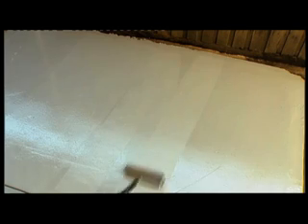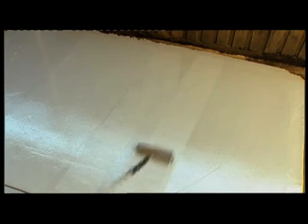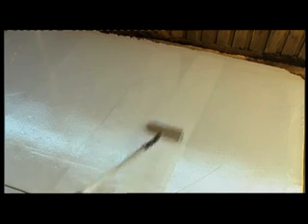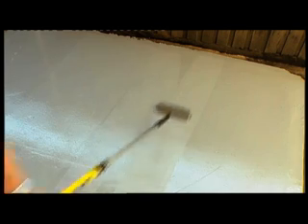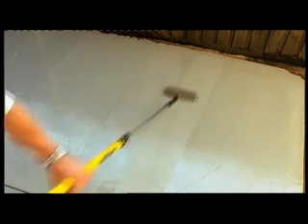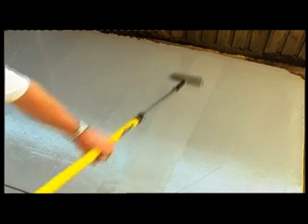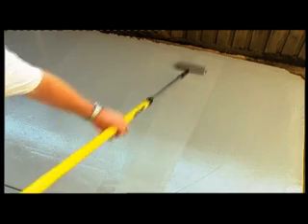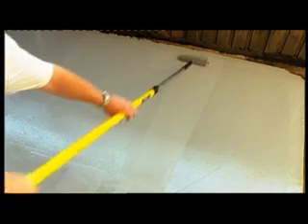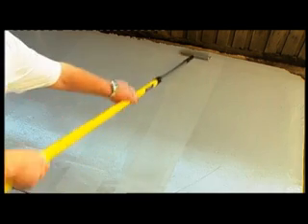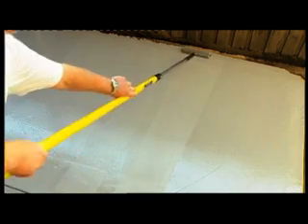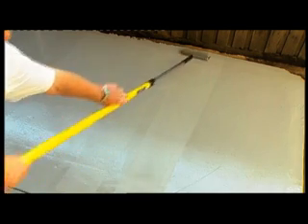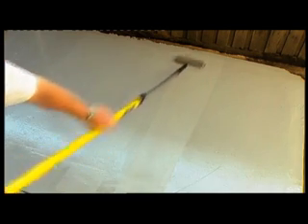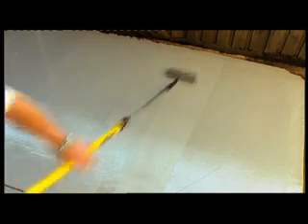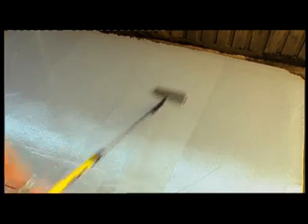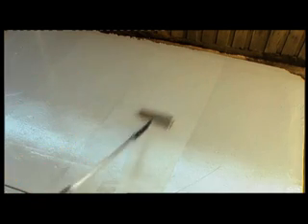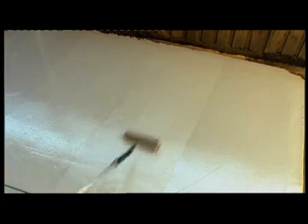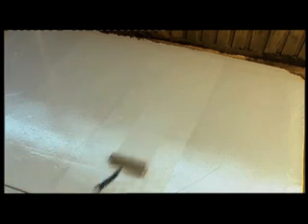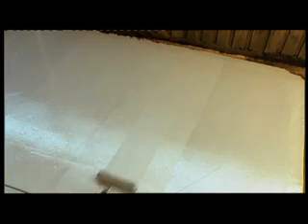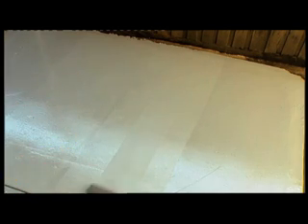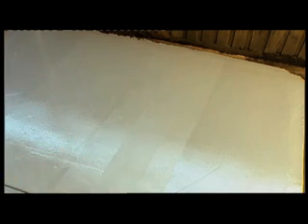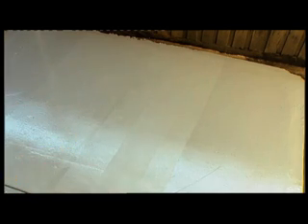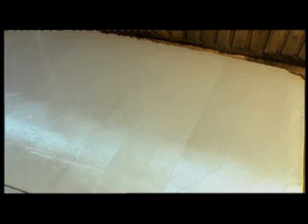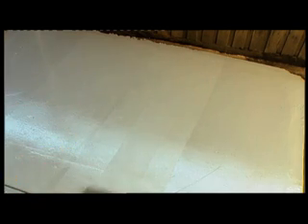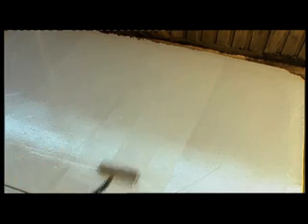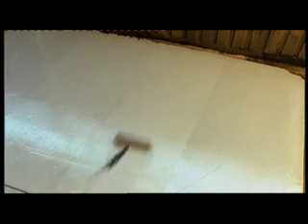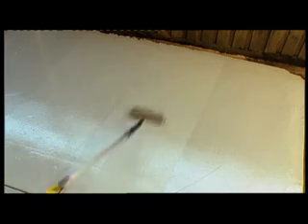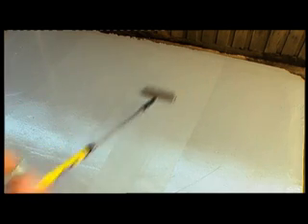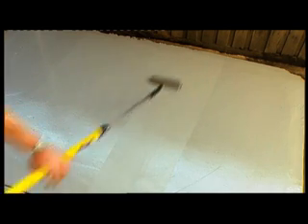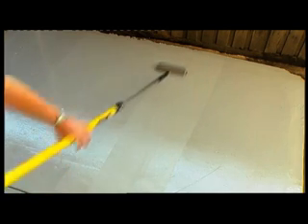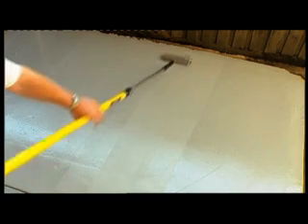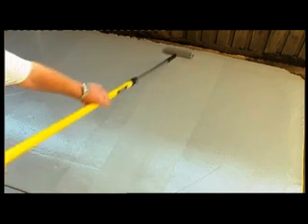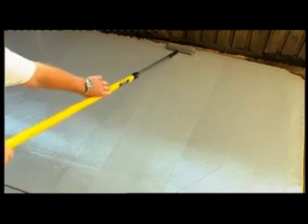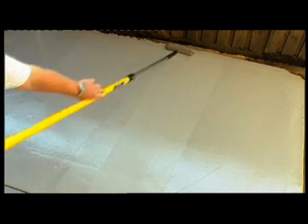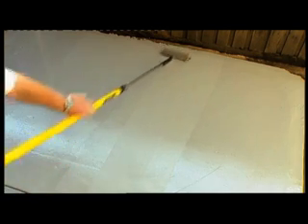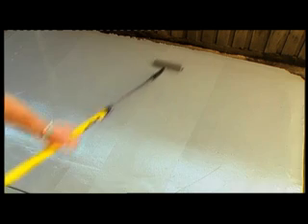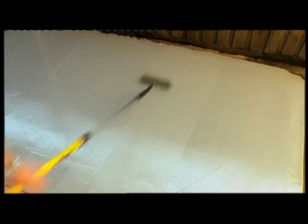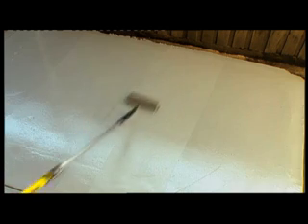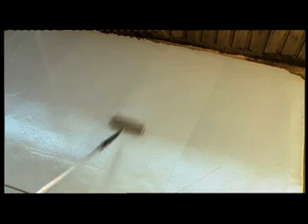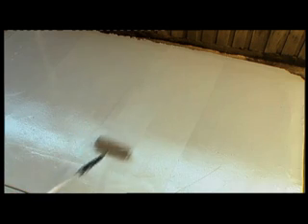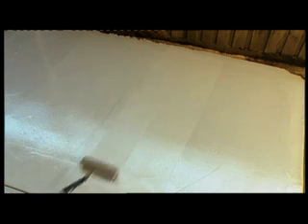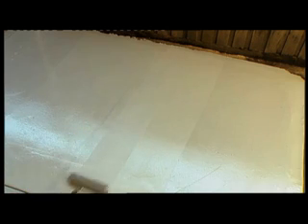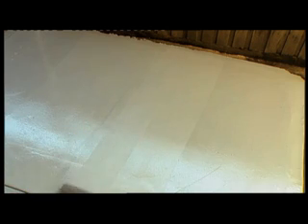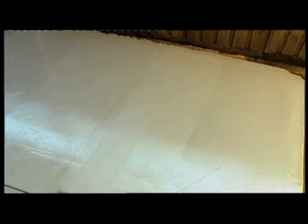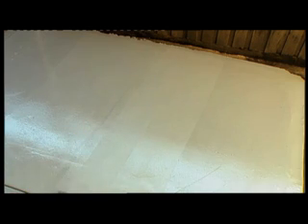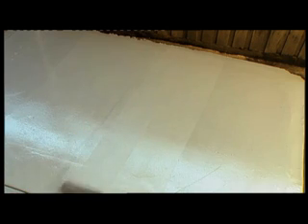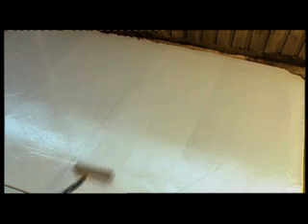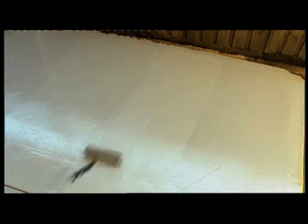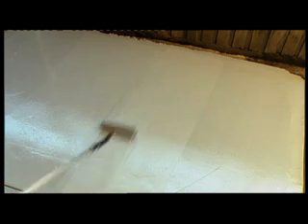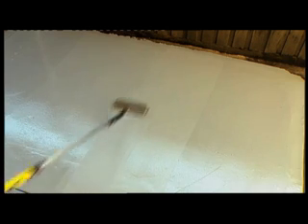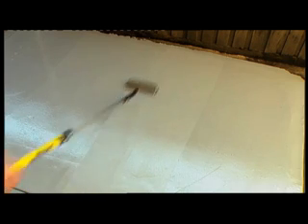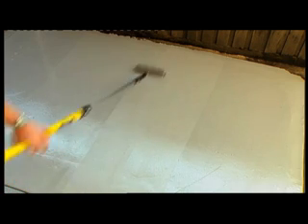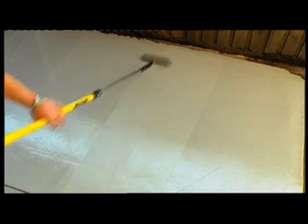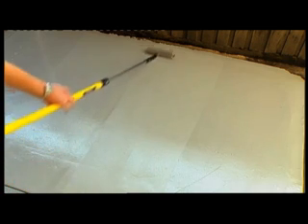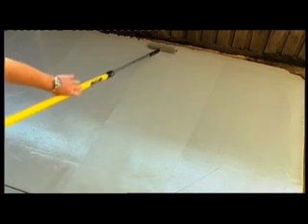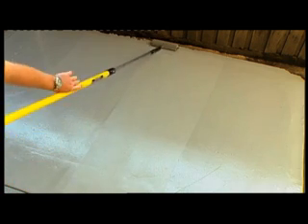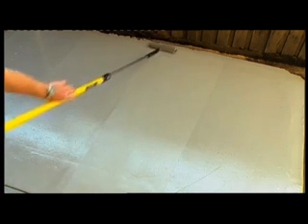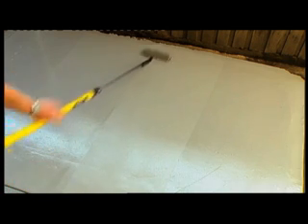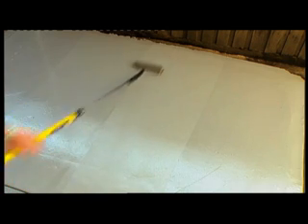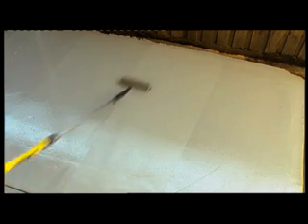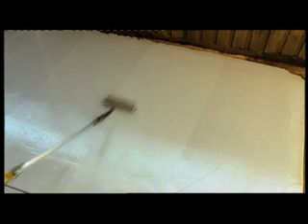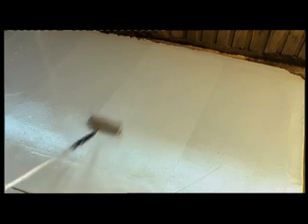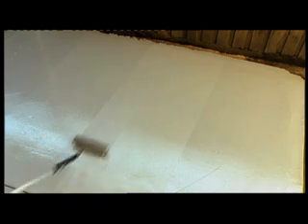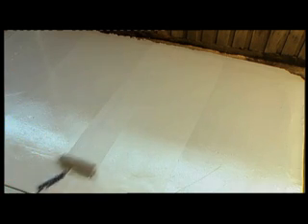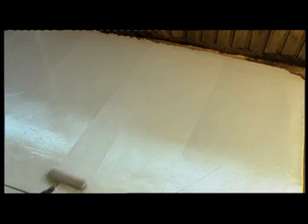Then lay off the area in nice light even strokes with an uncharged roller to ensure there are no roller marks across the surface.